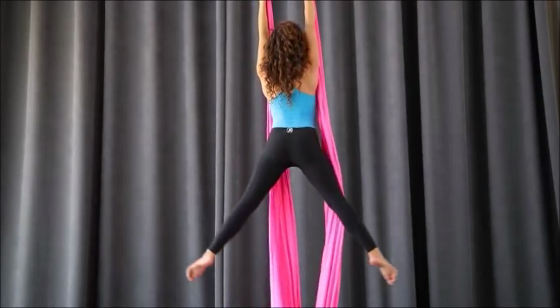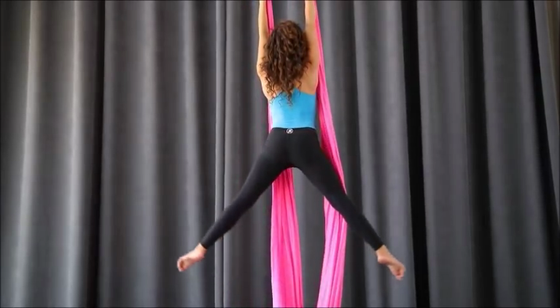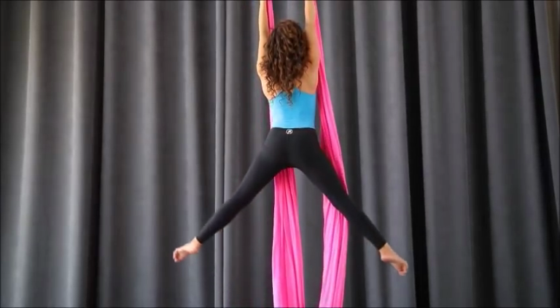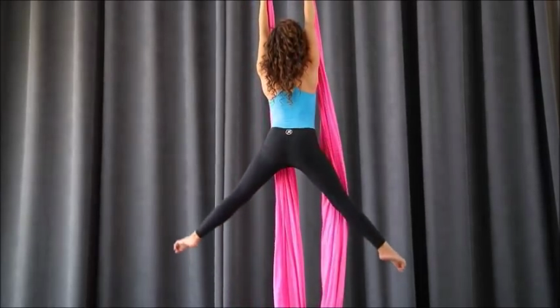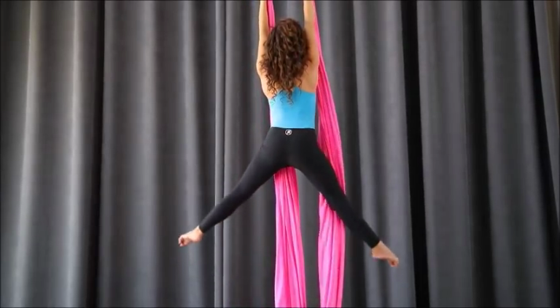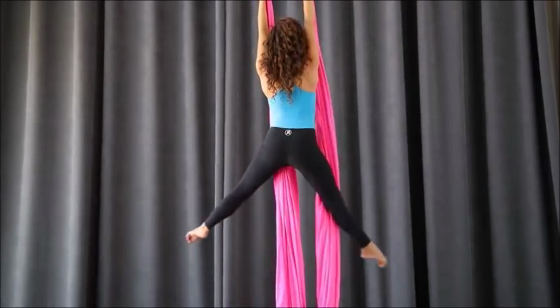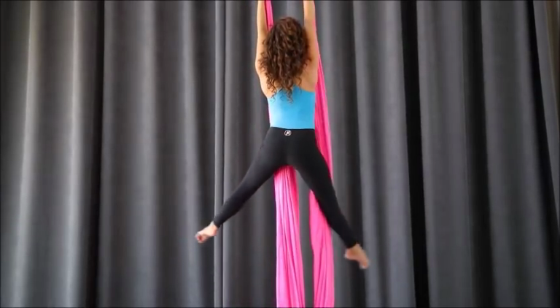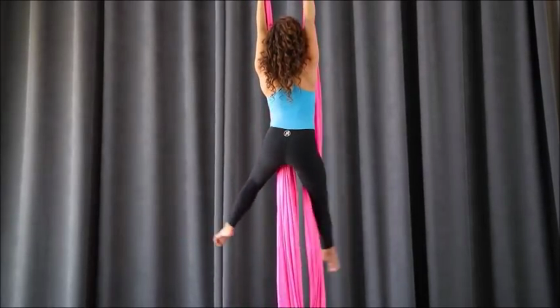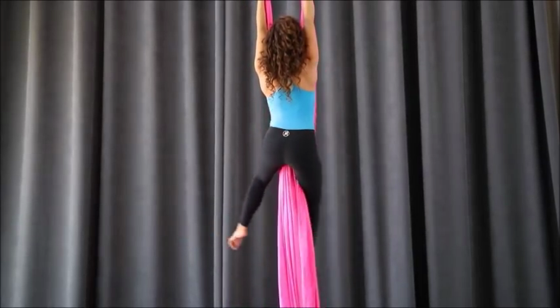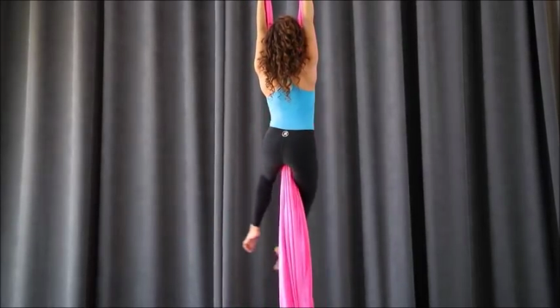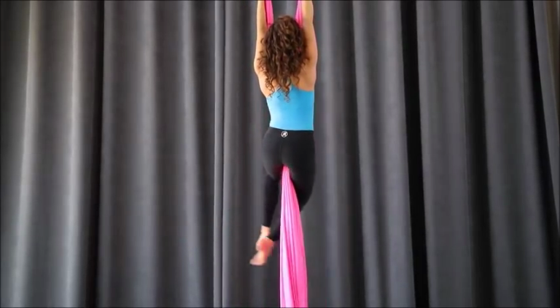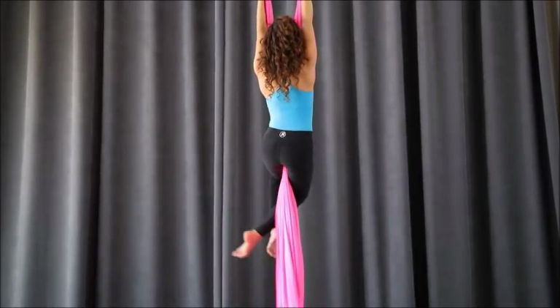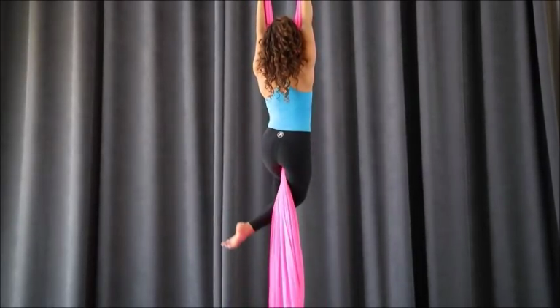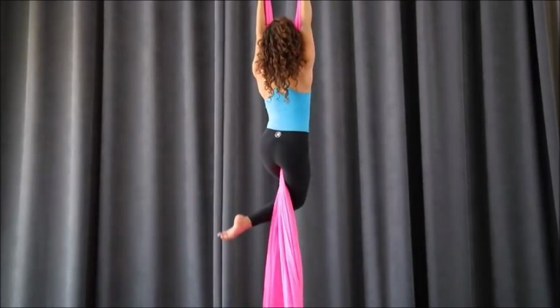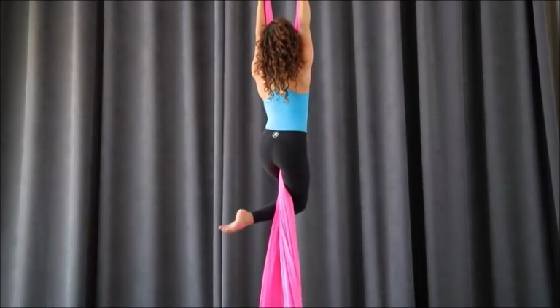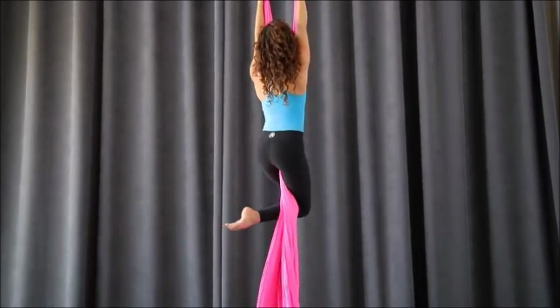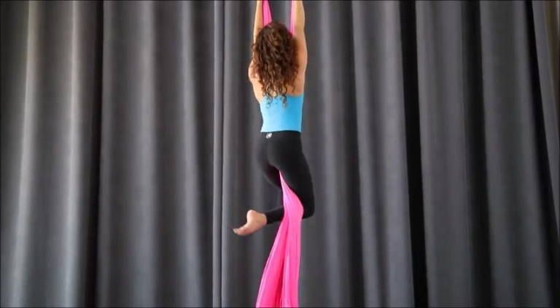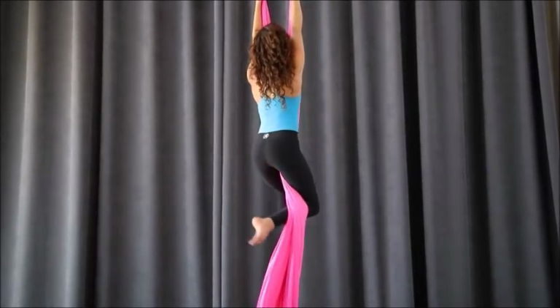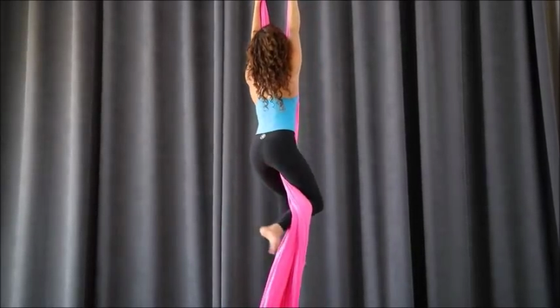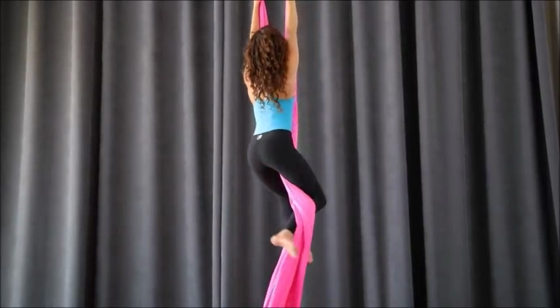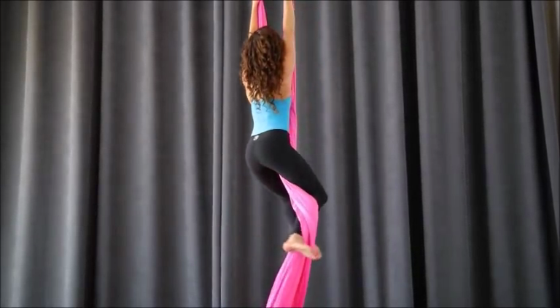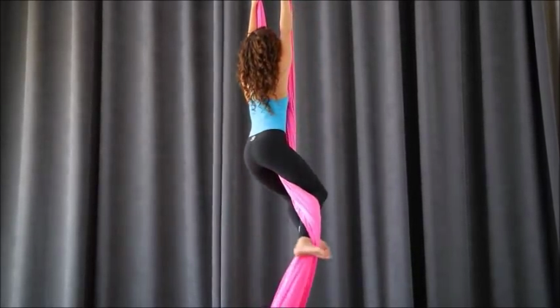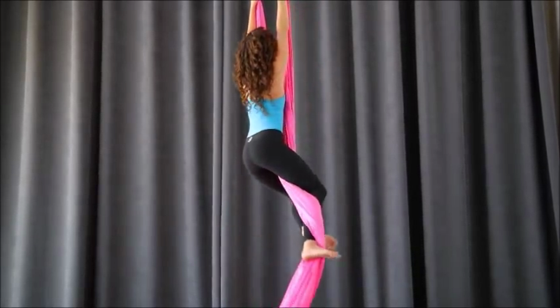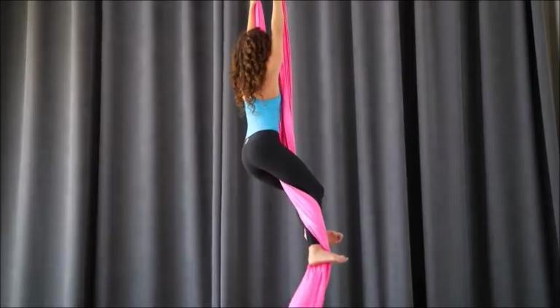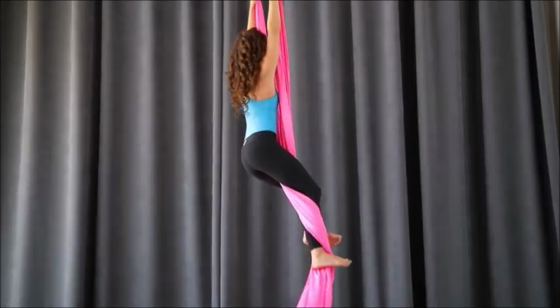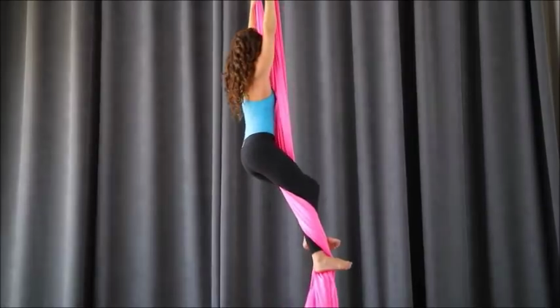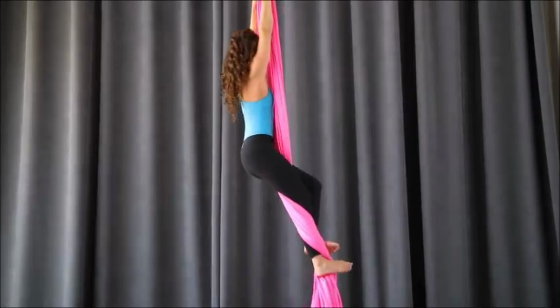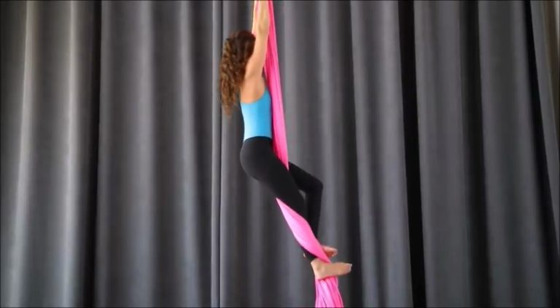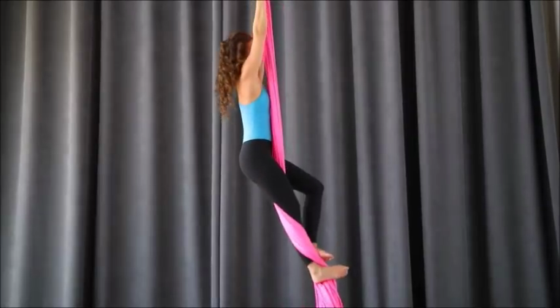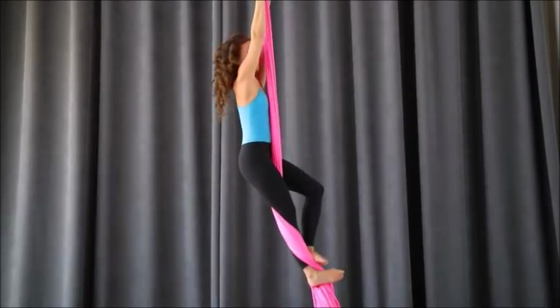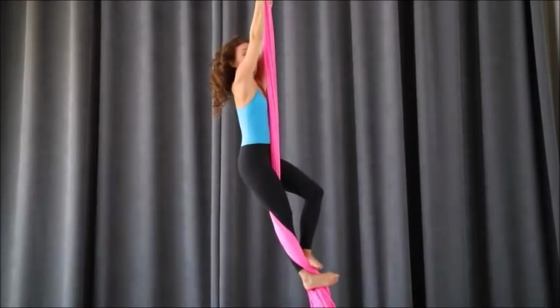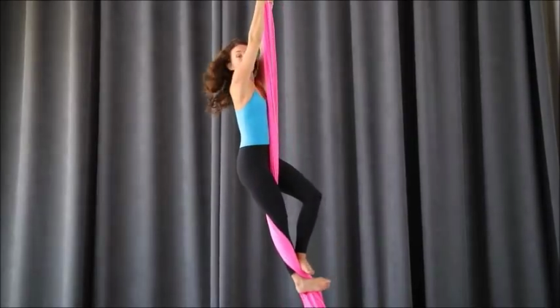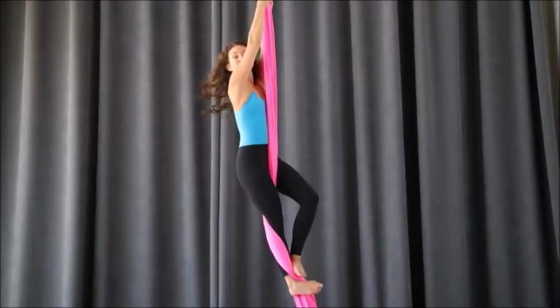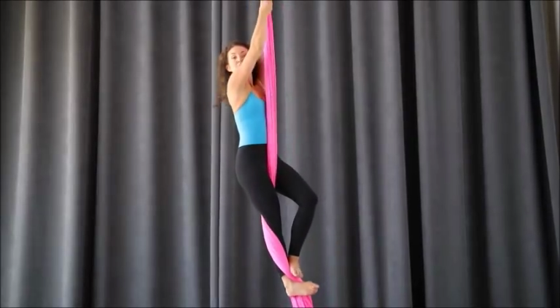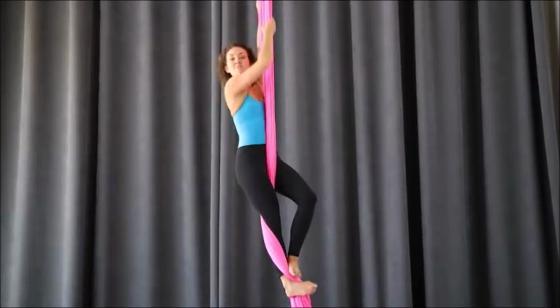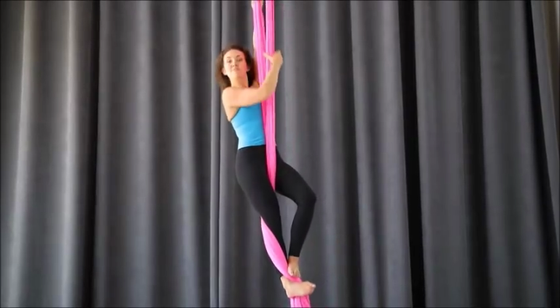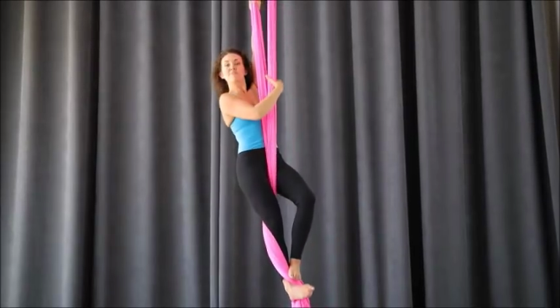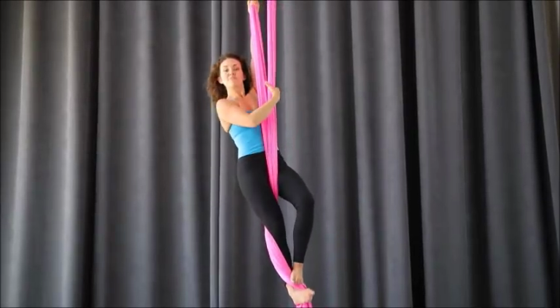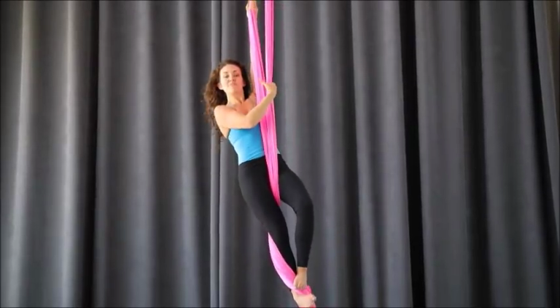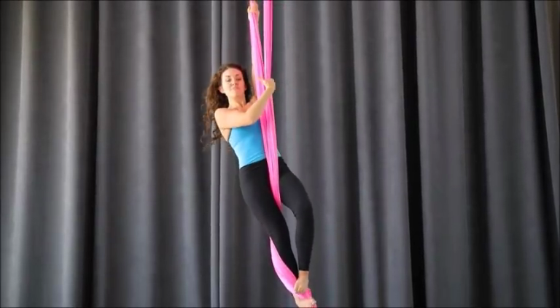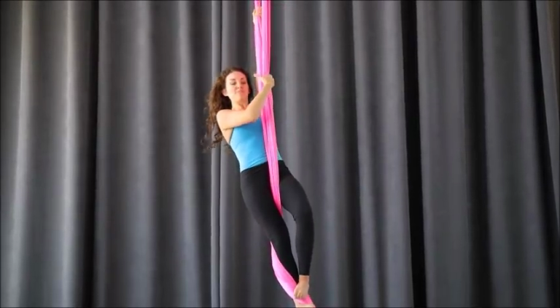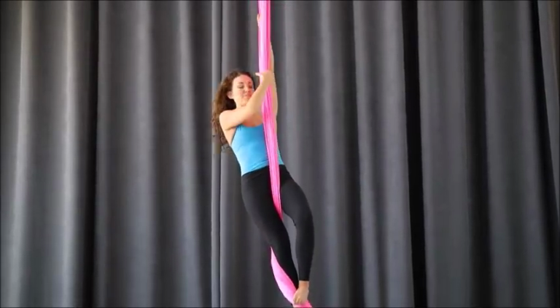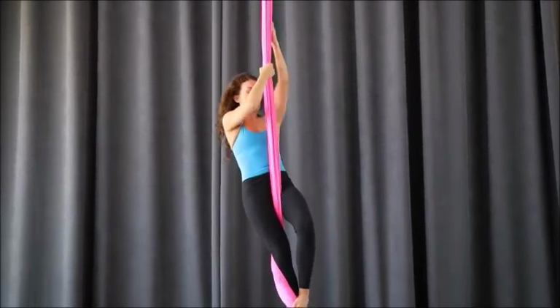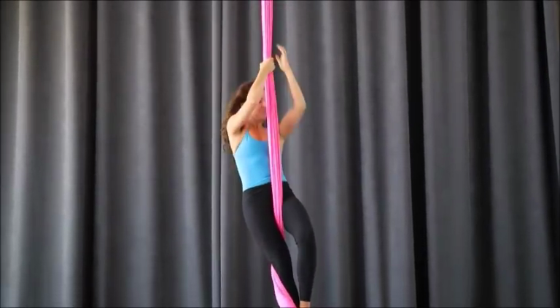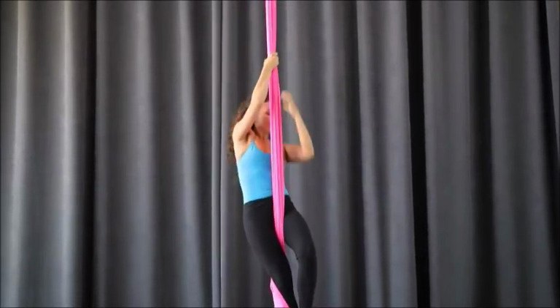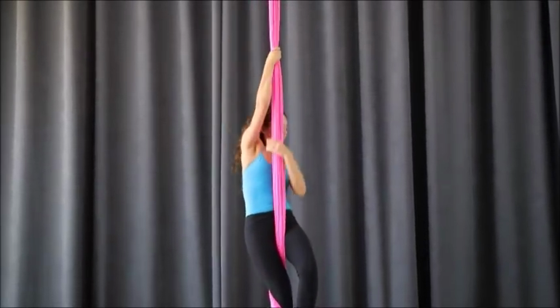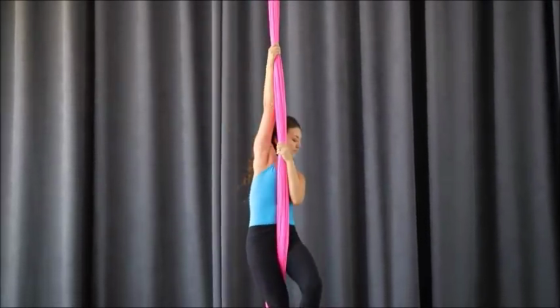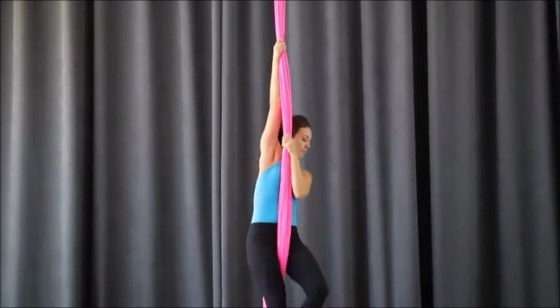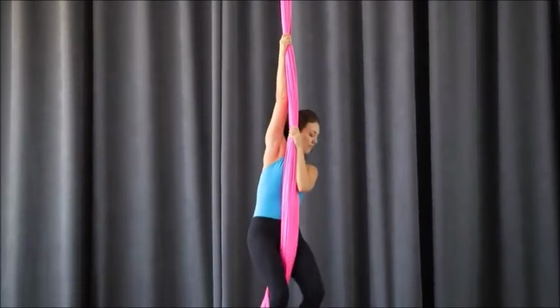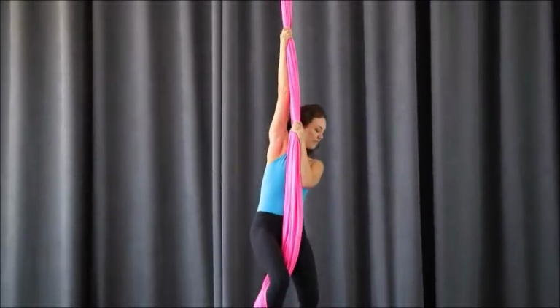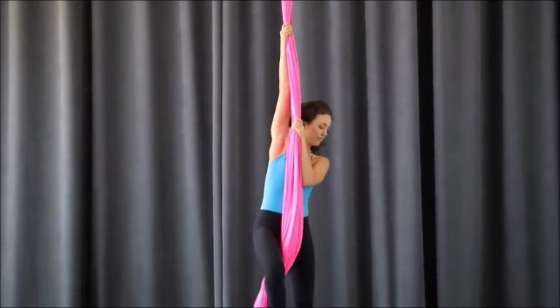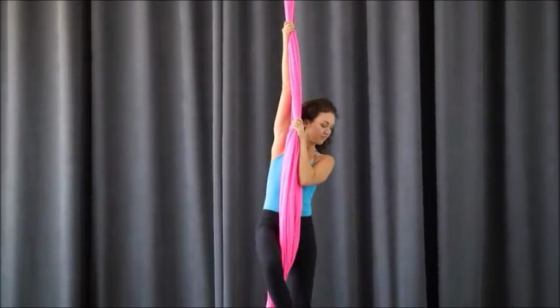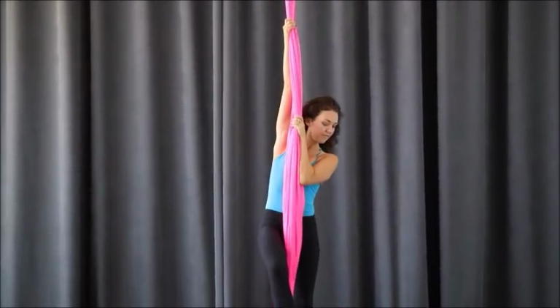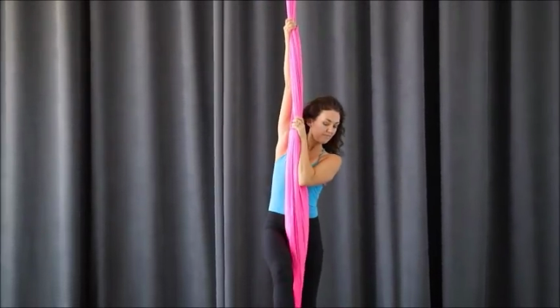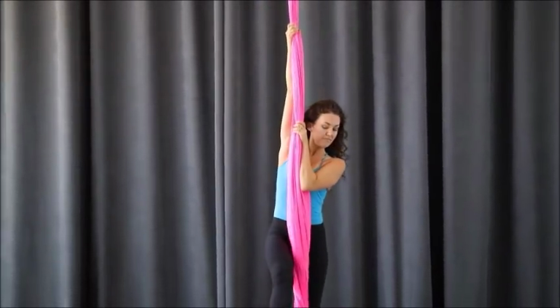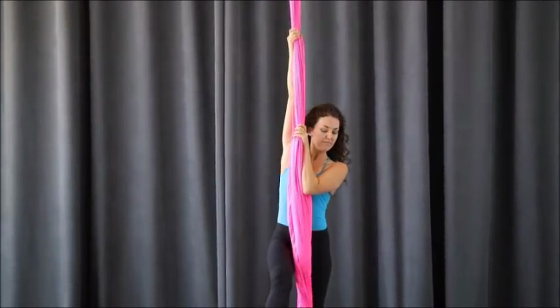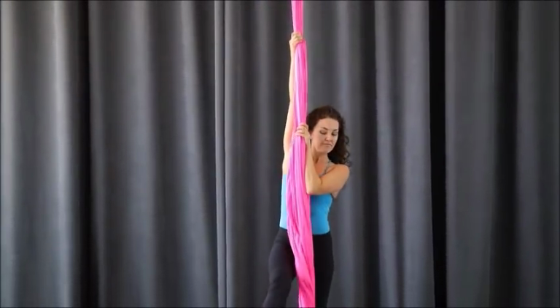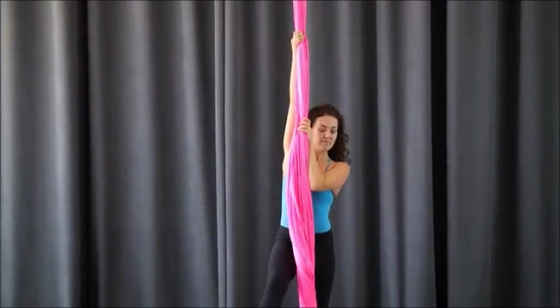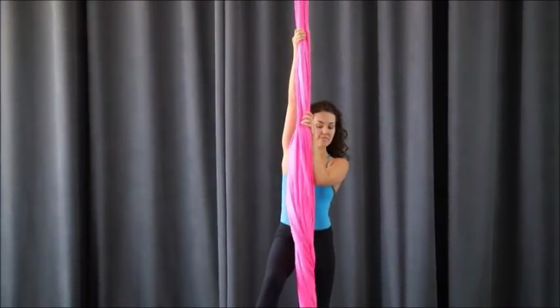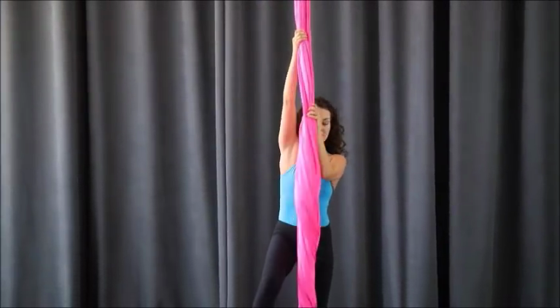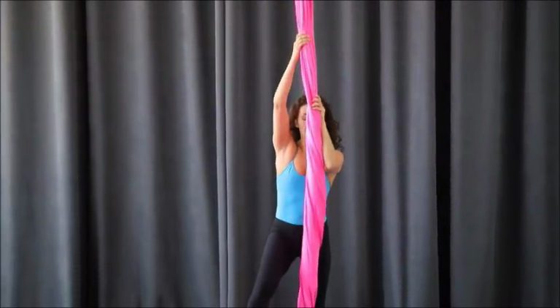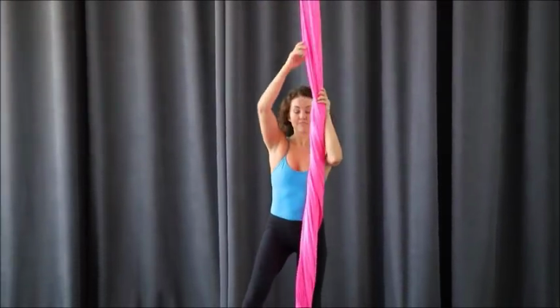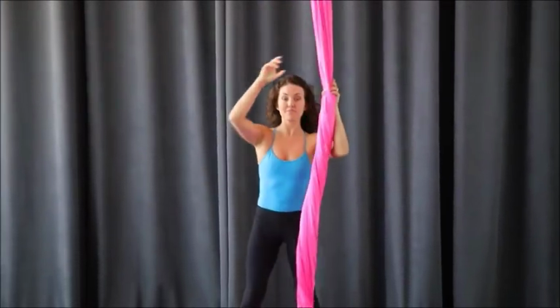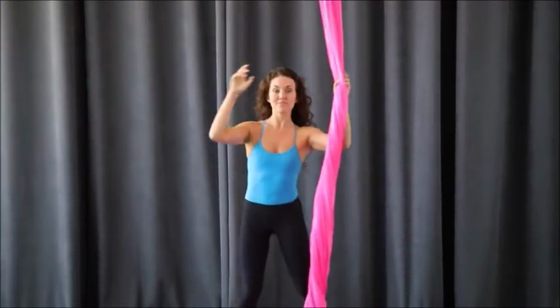This is a relatively simple drop once you have the setup. As long as you open your arms to the side and make sure that your foot is not going to catch on the pole as you rotate, you should be good to go. That was your French back balance into salto.